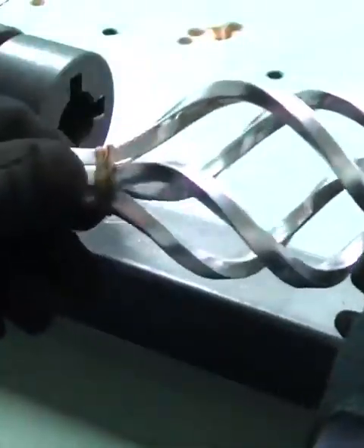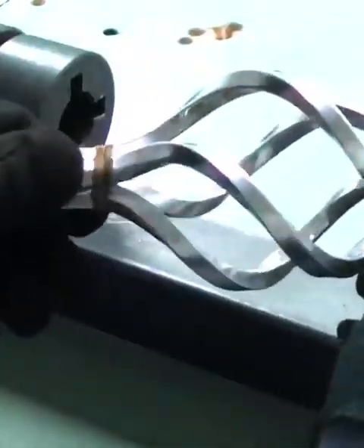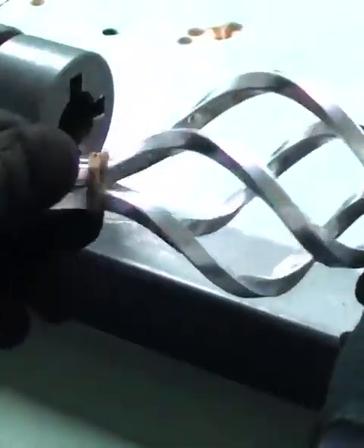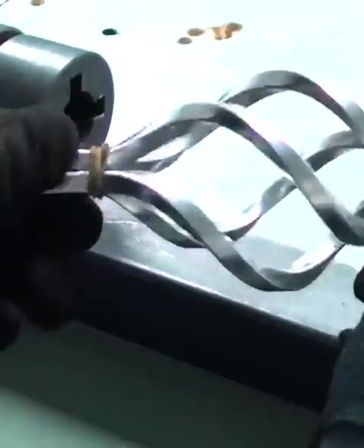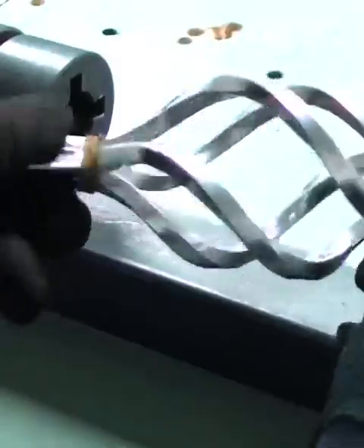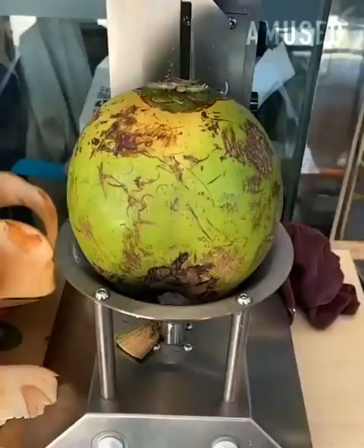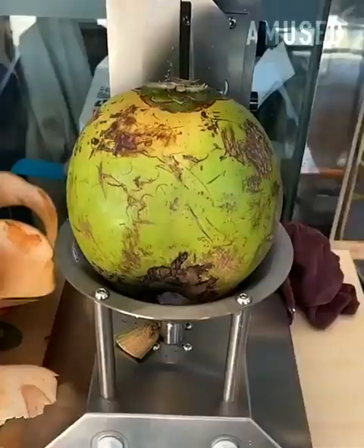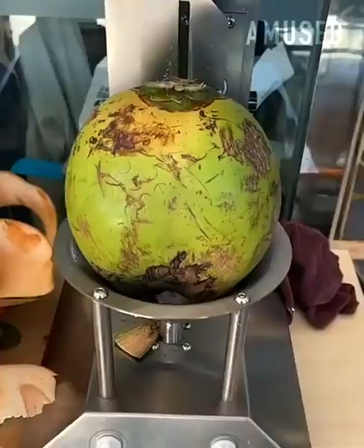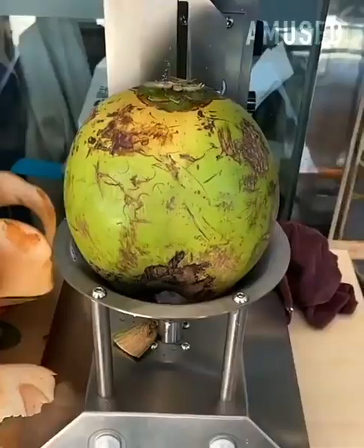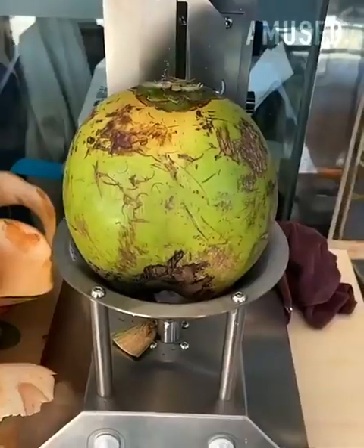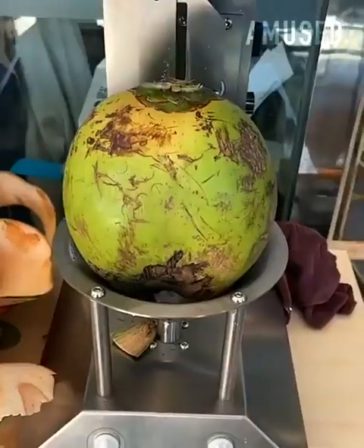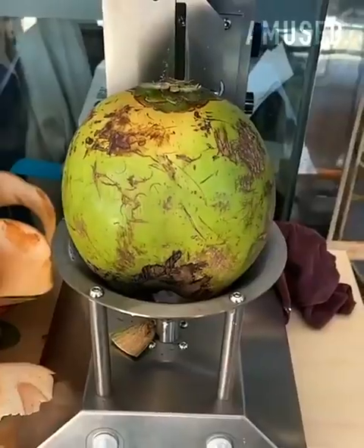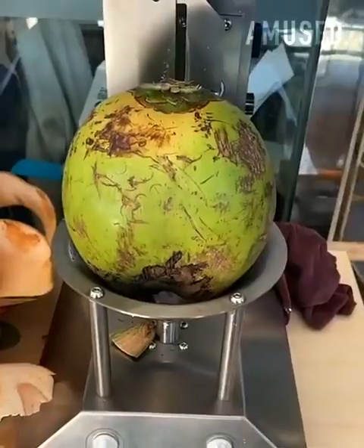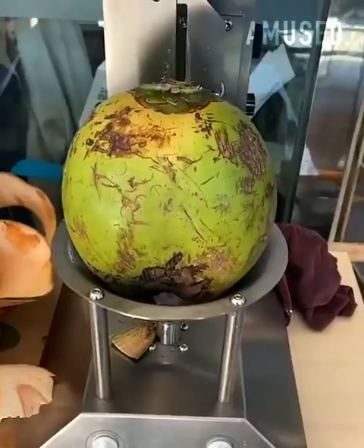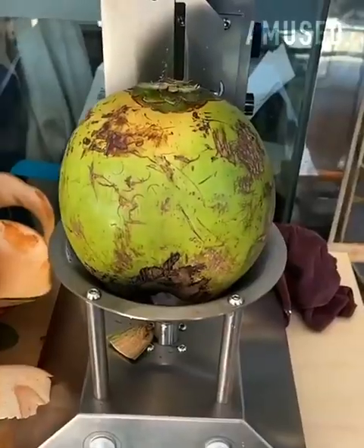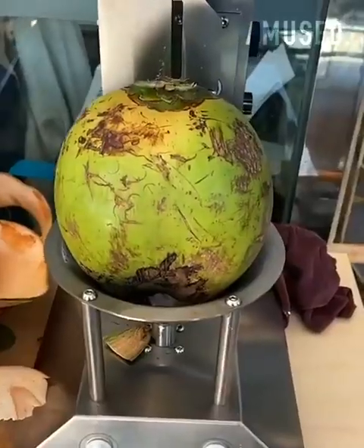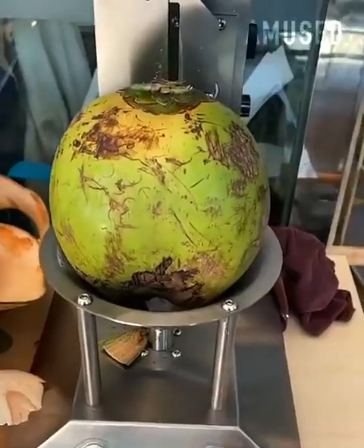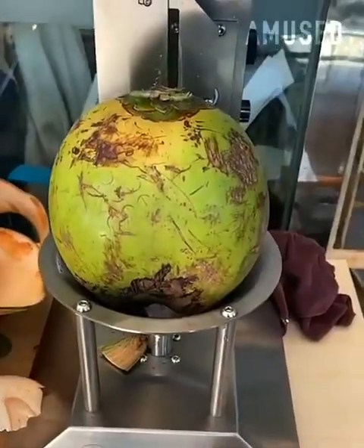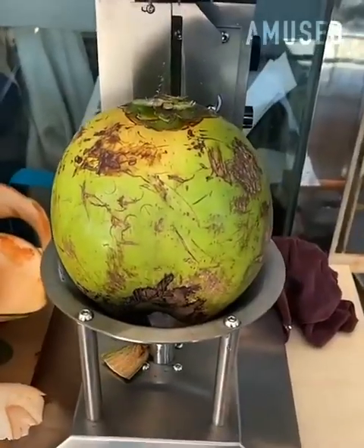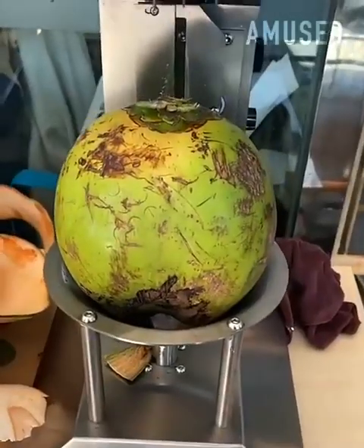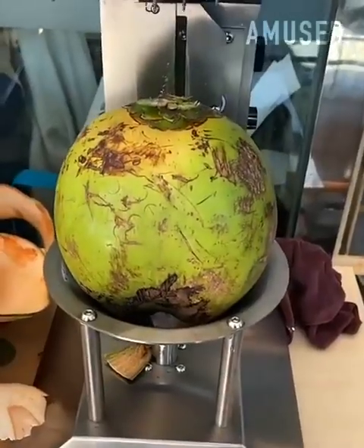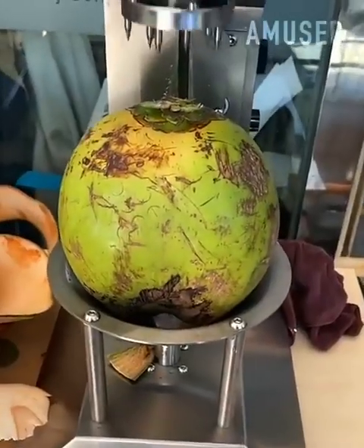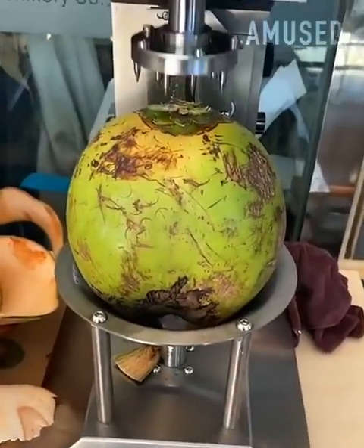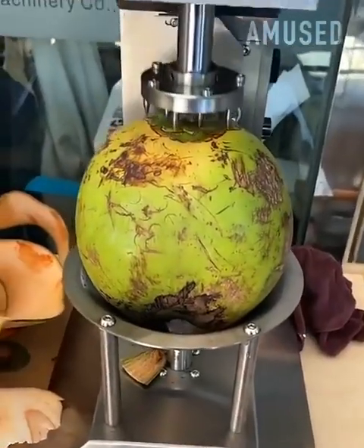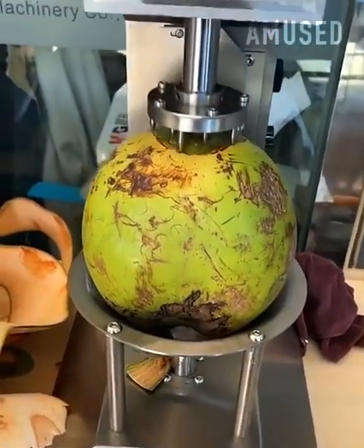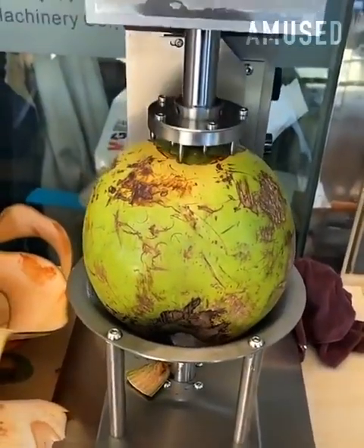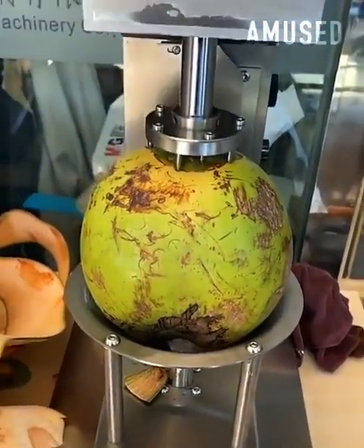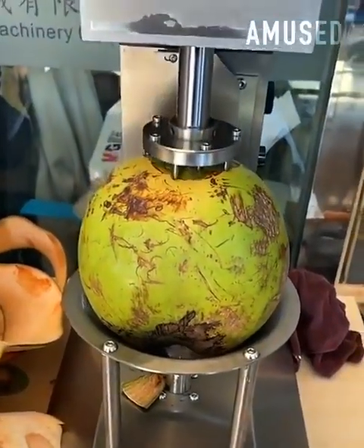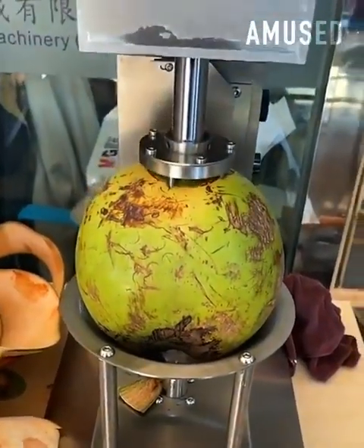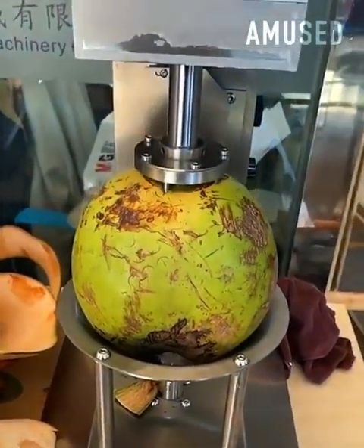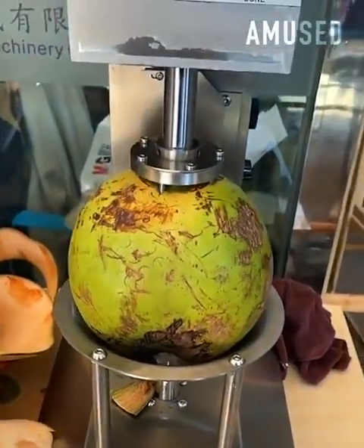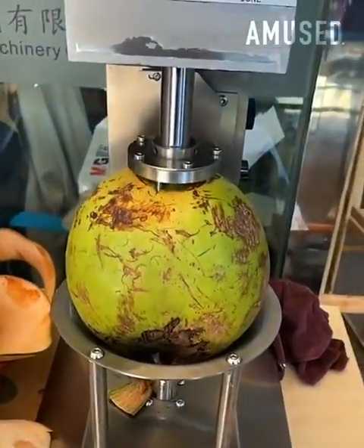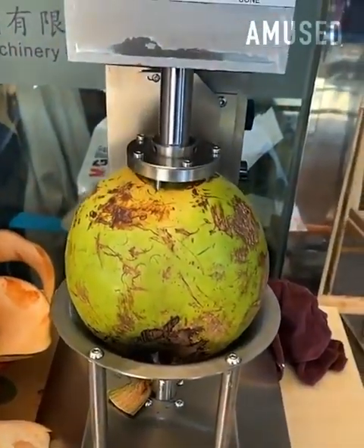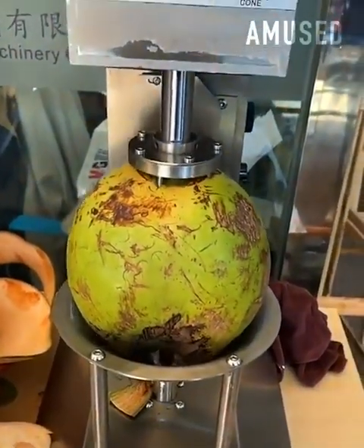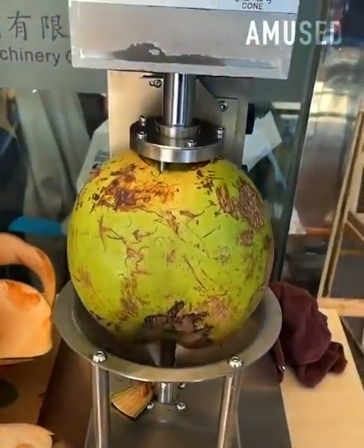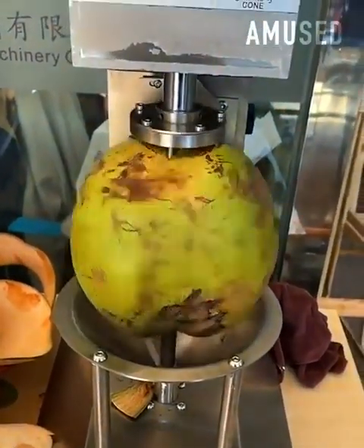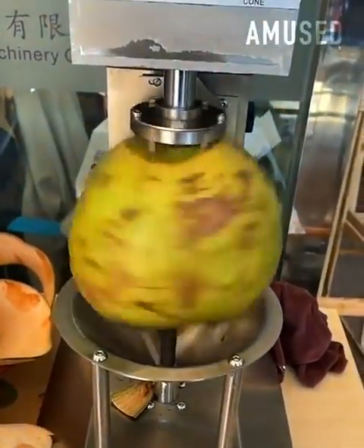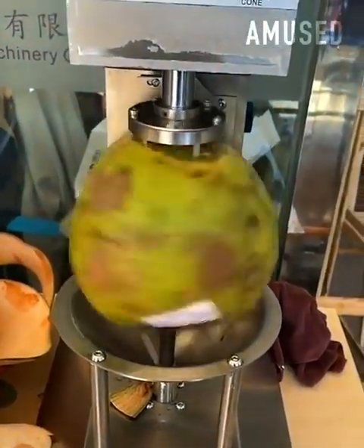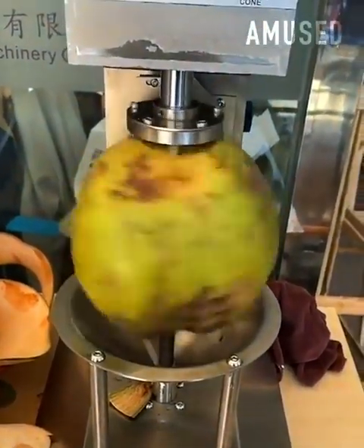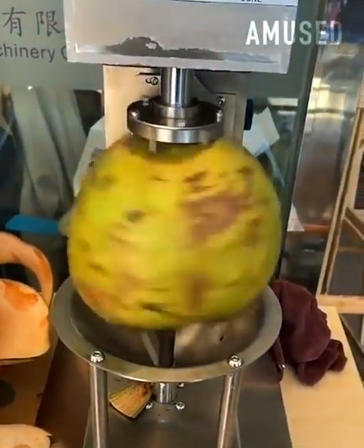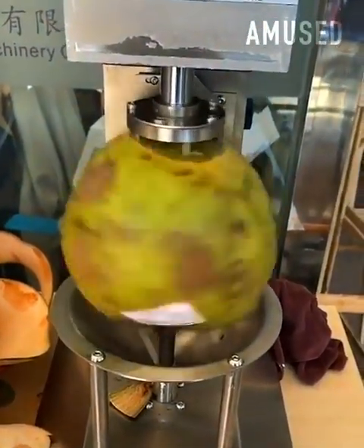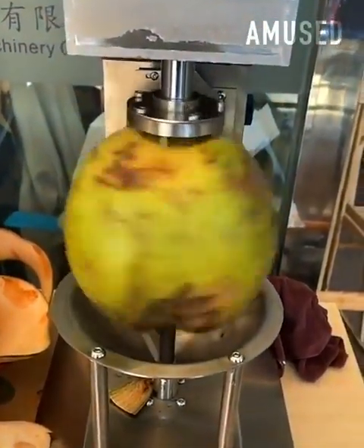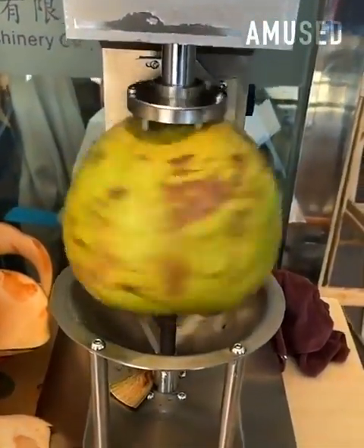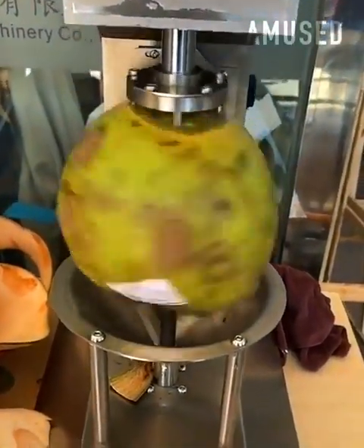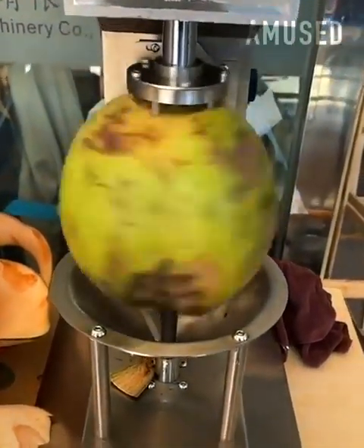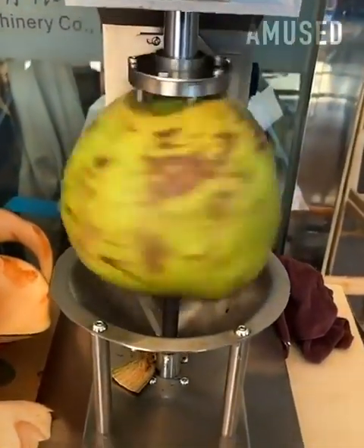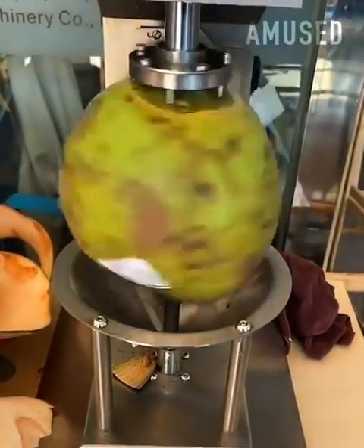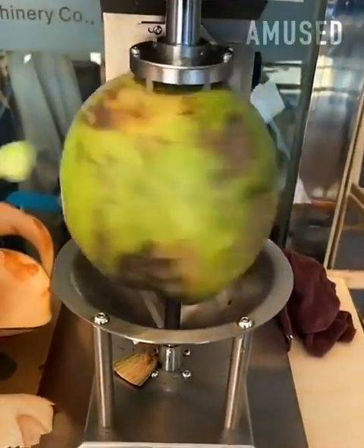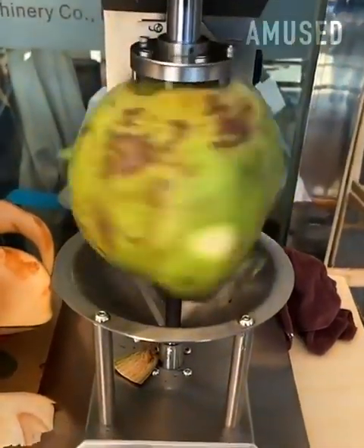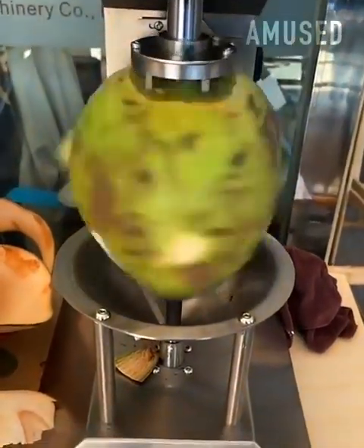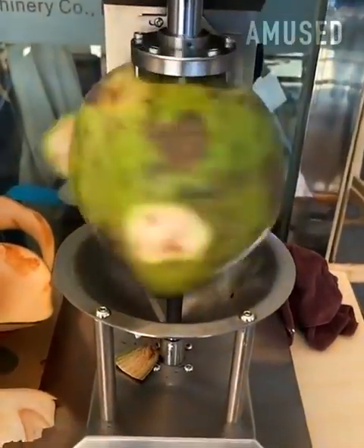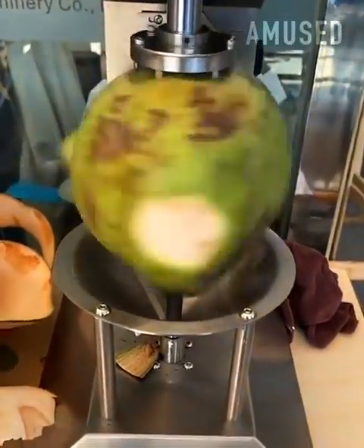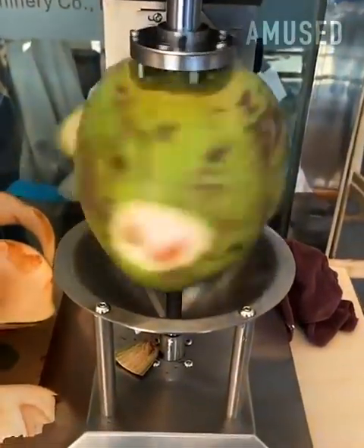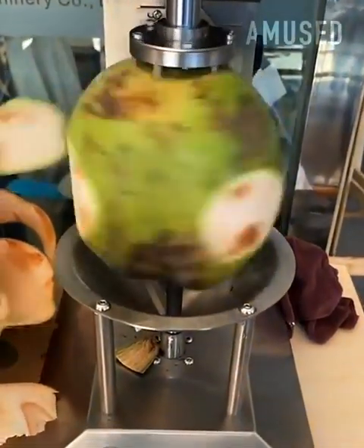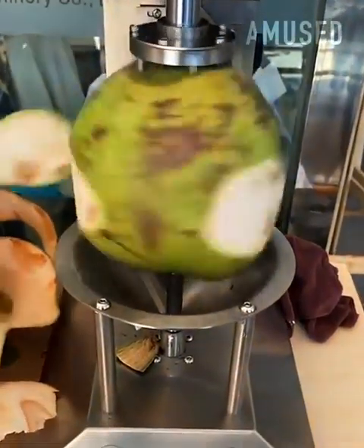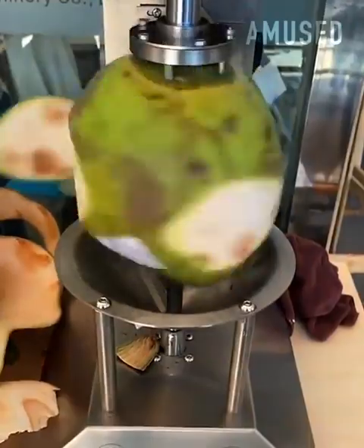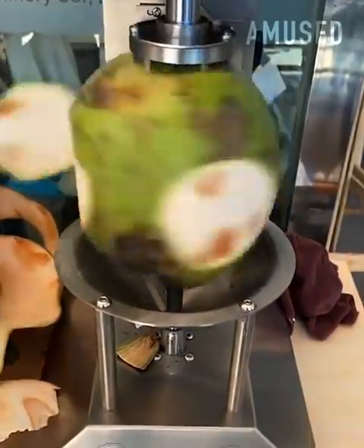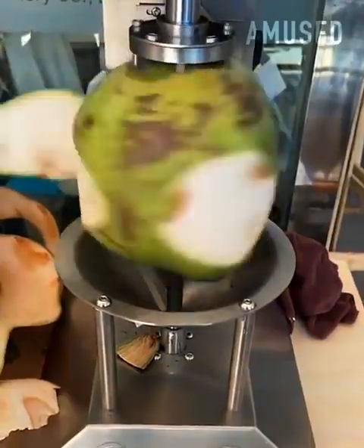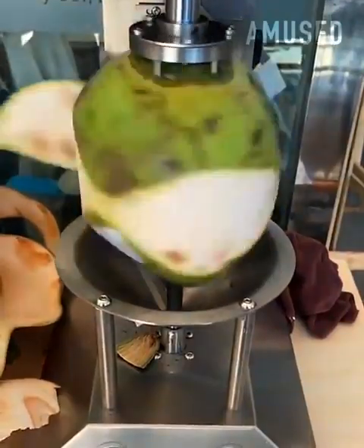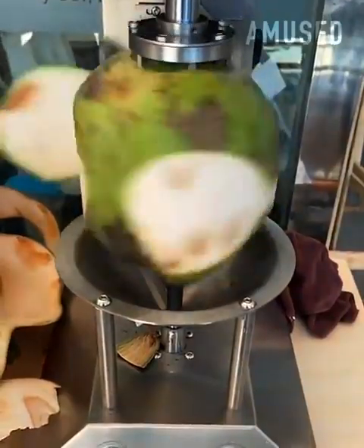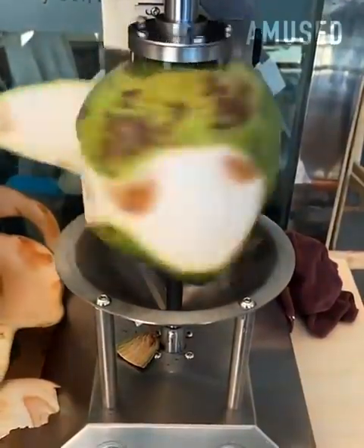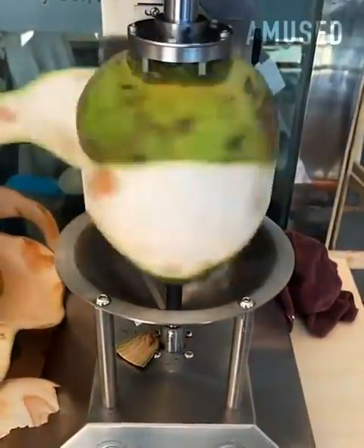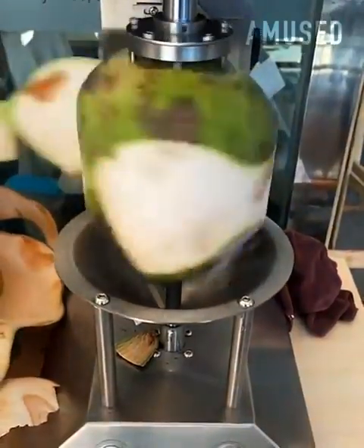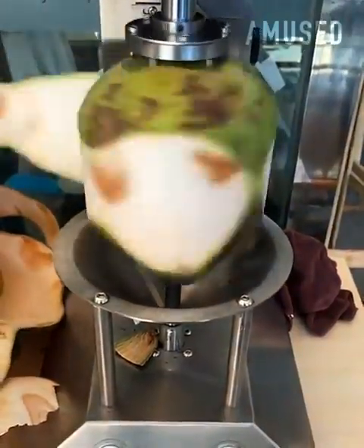An automatic arm drops down to fasten, rotate, and peel a coconut in under five seconds.